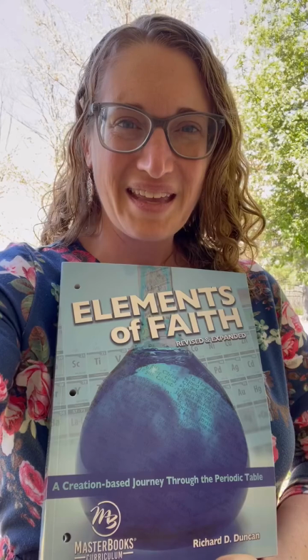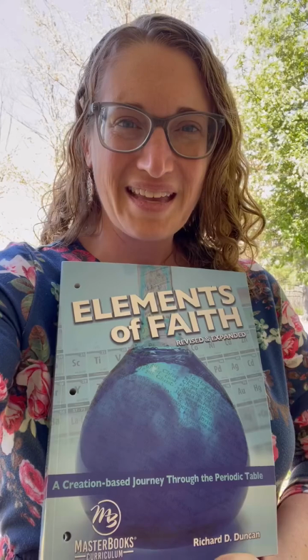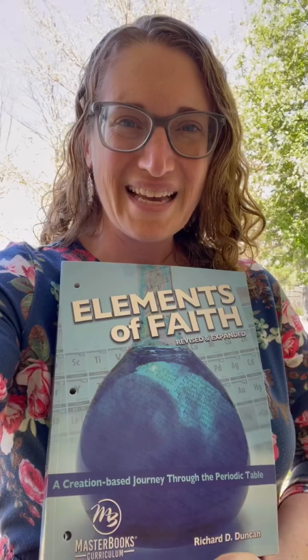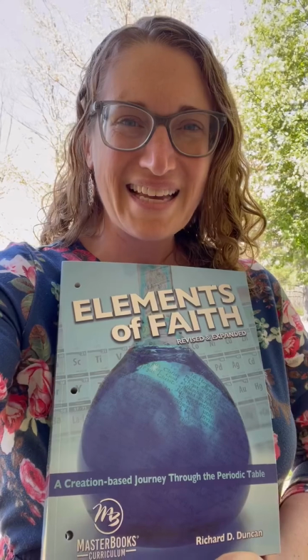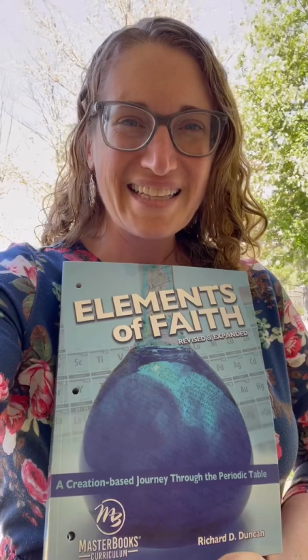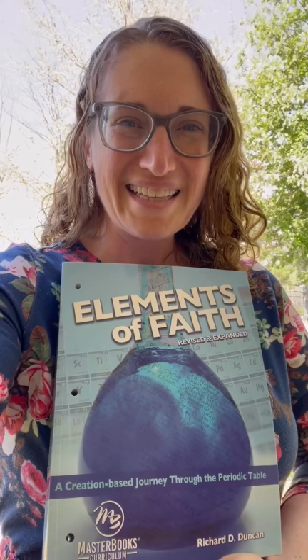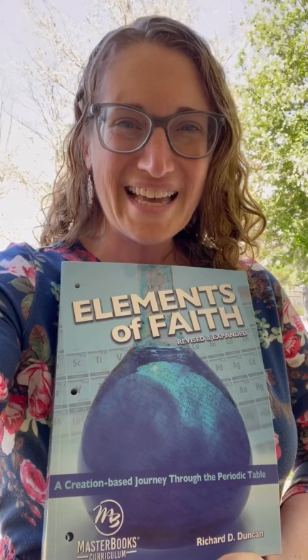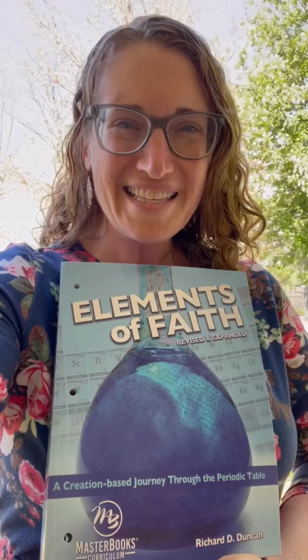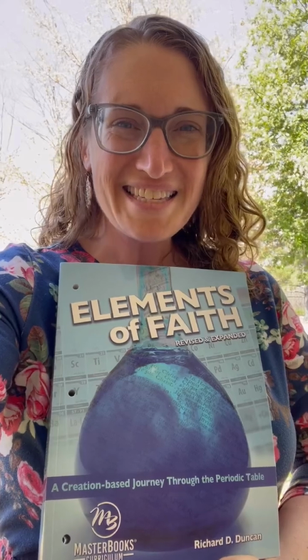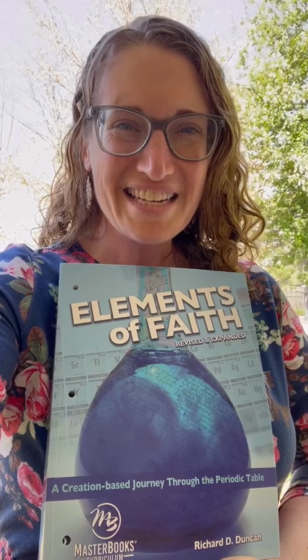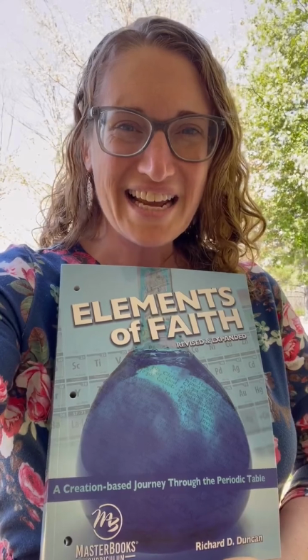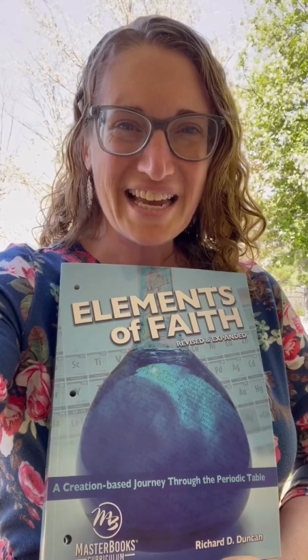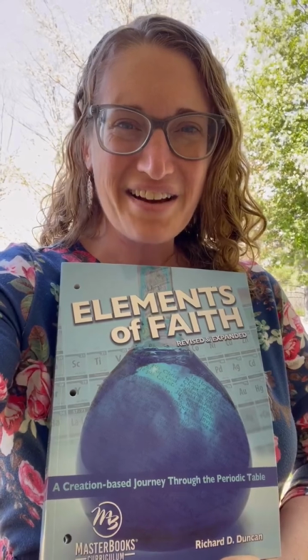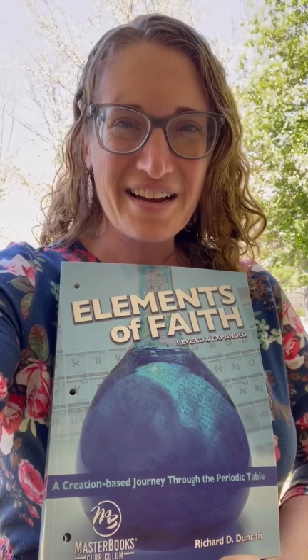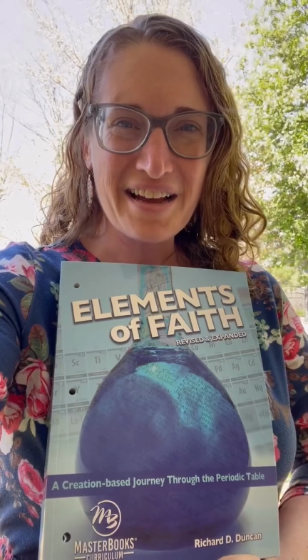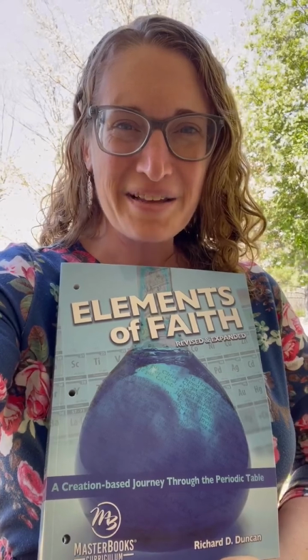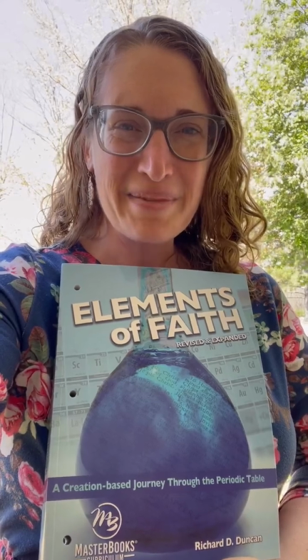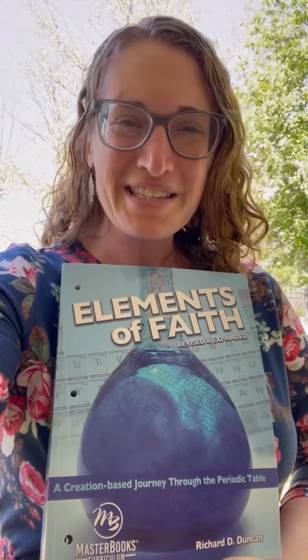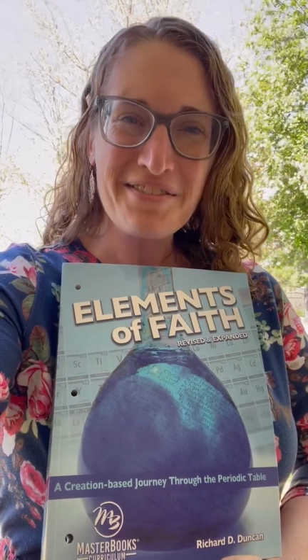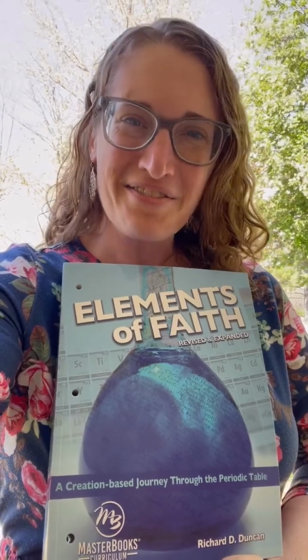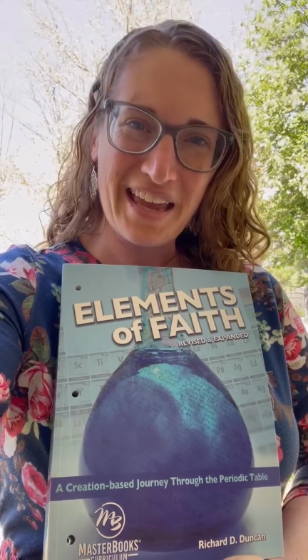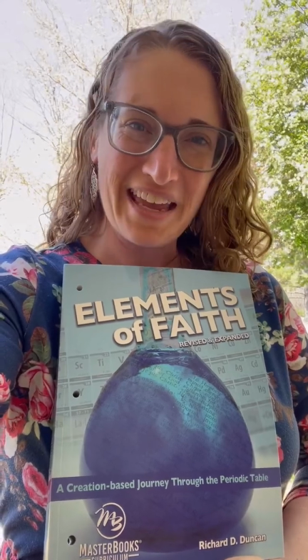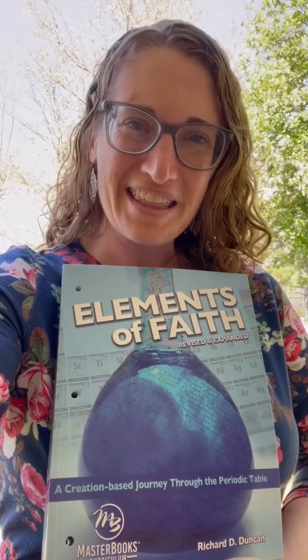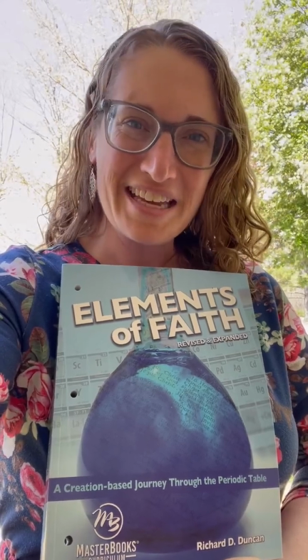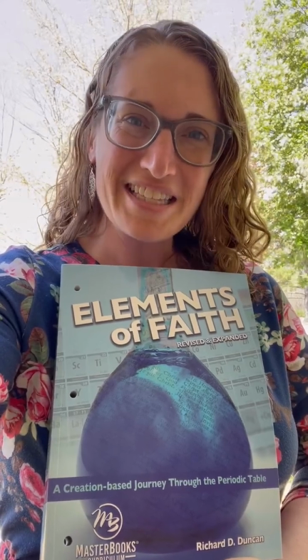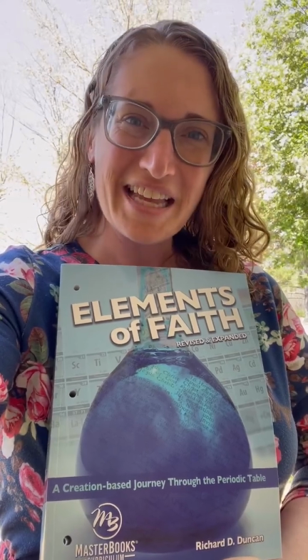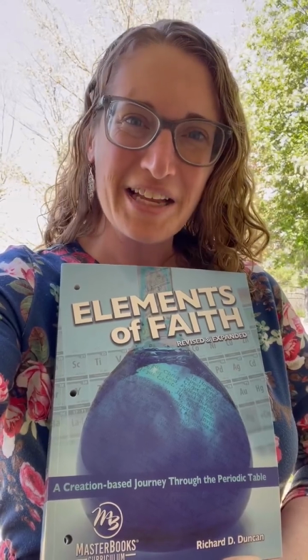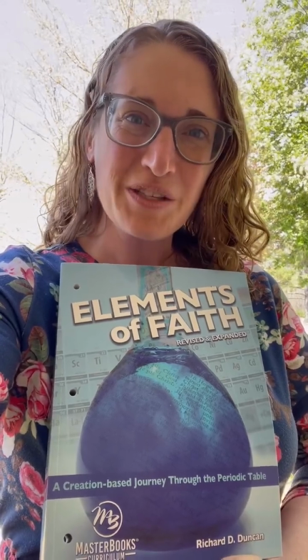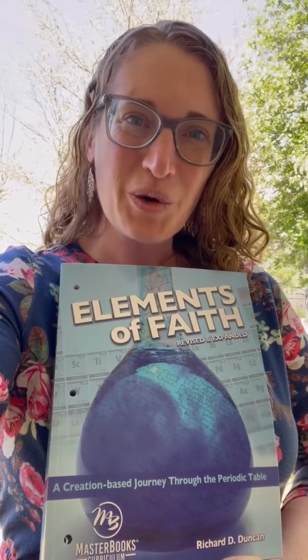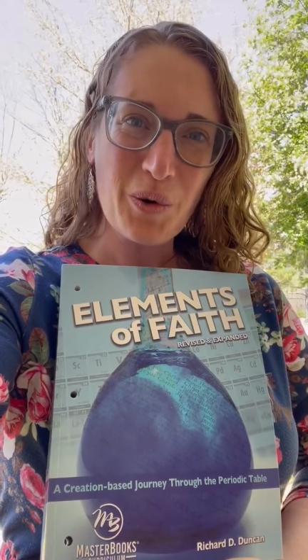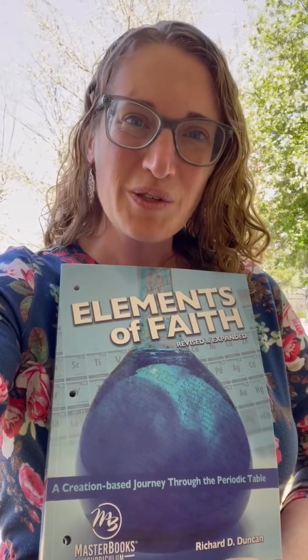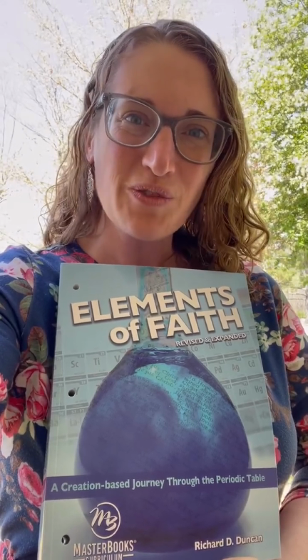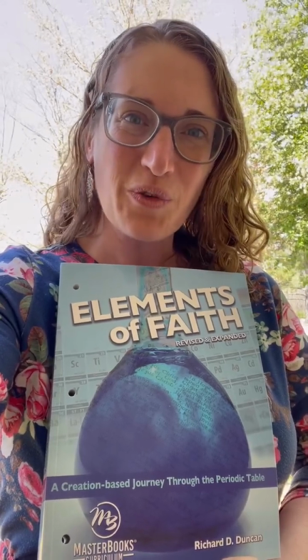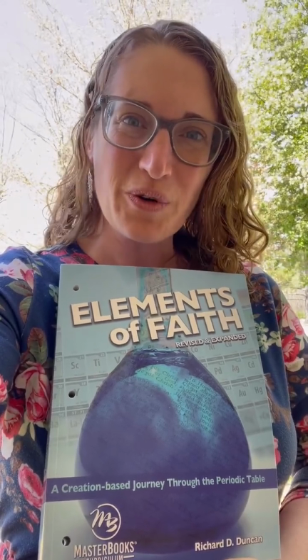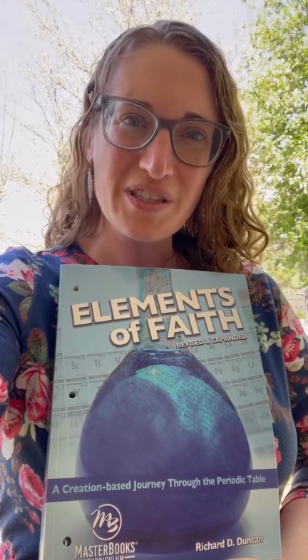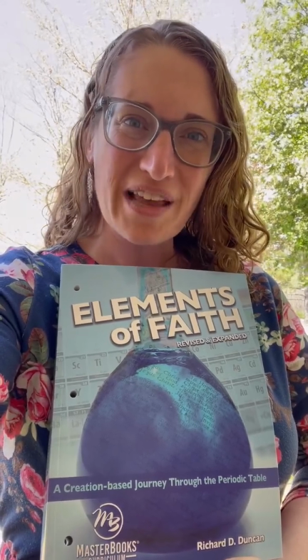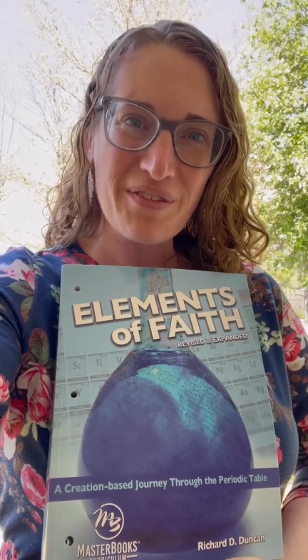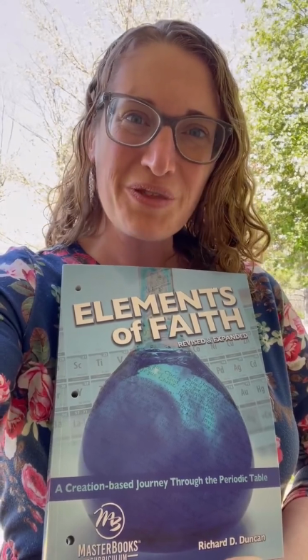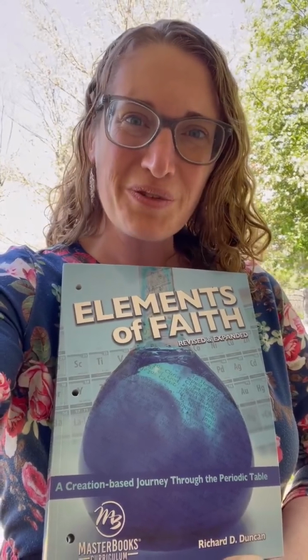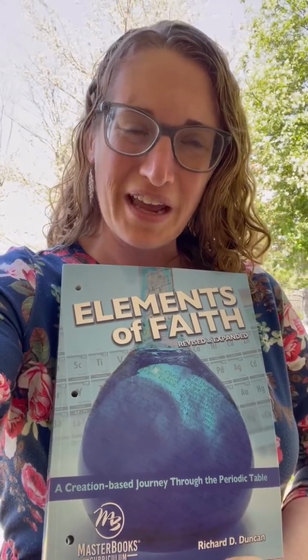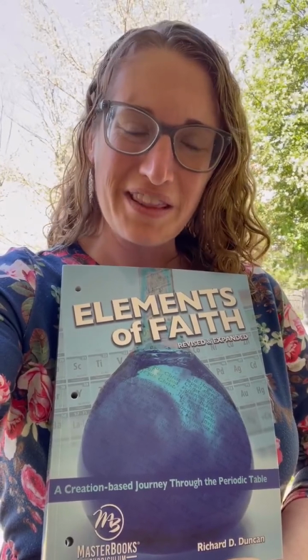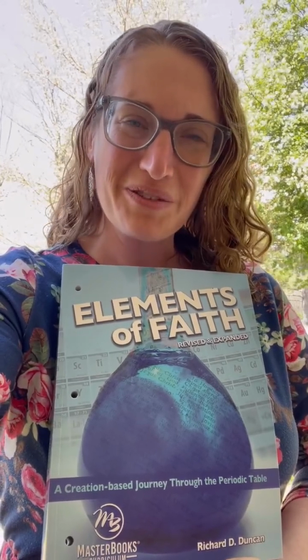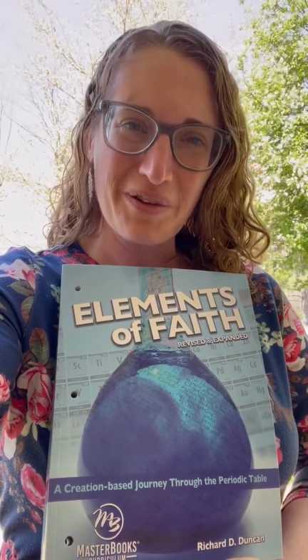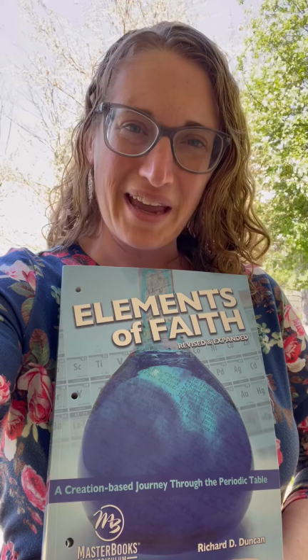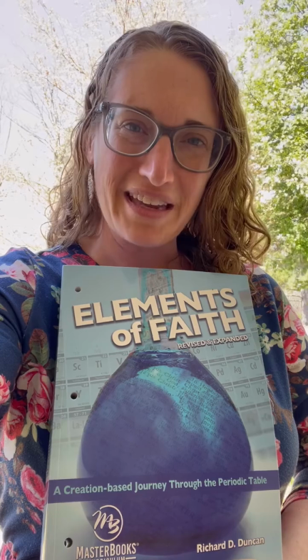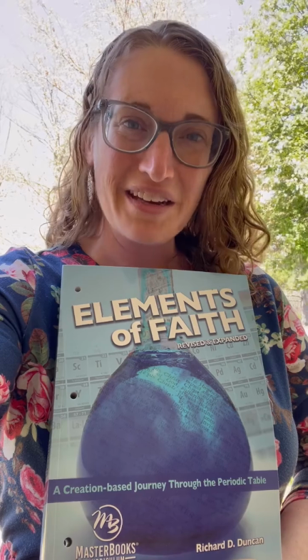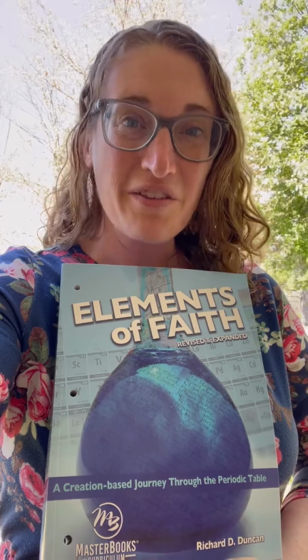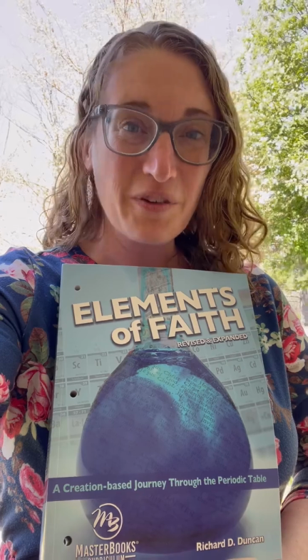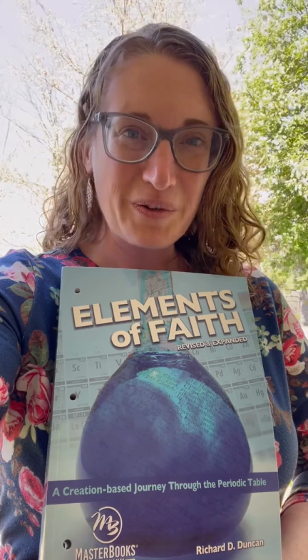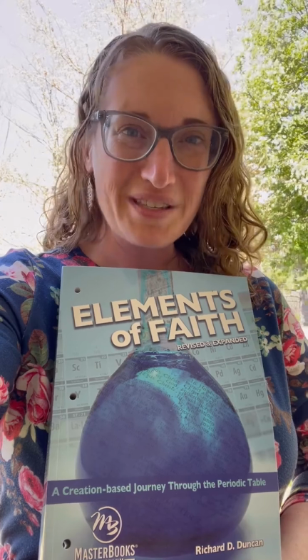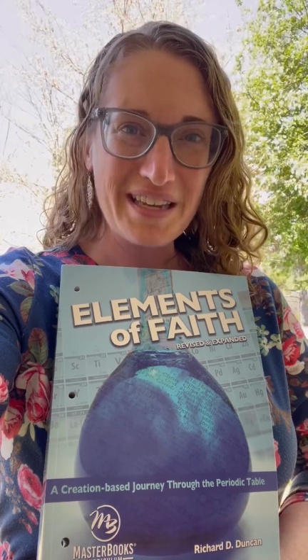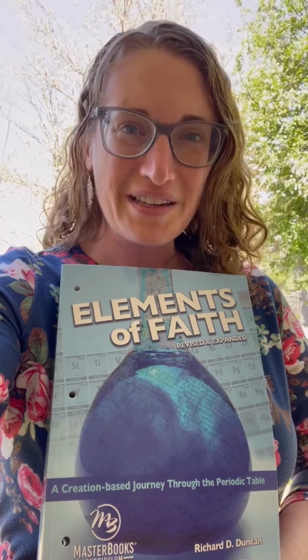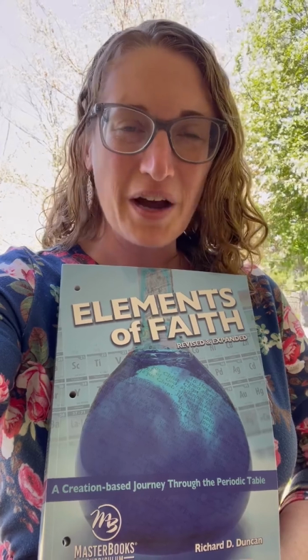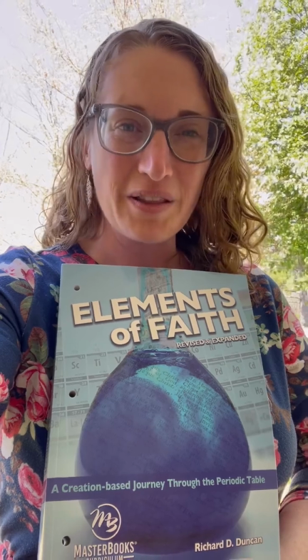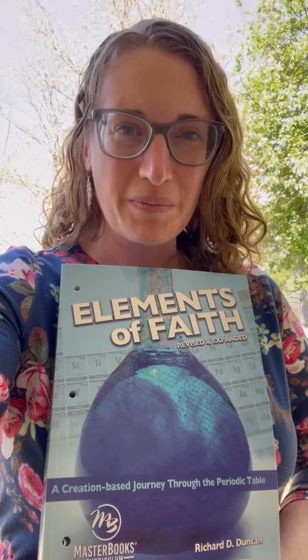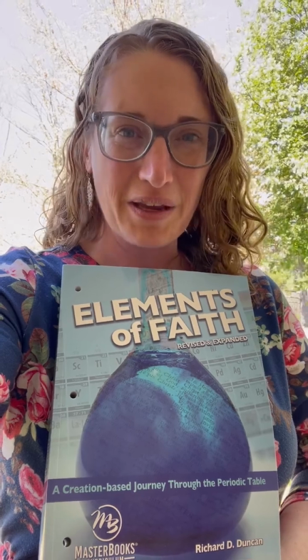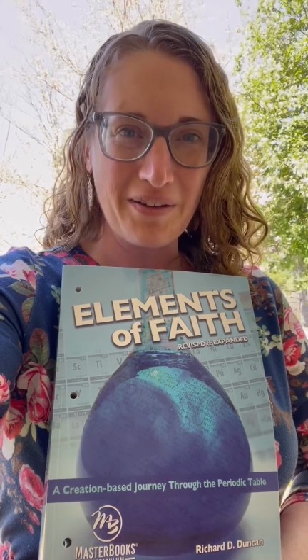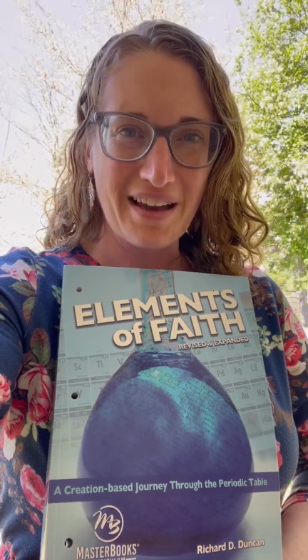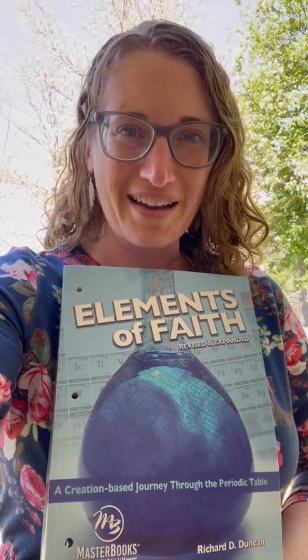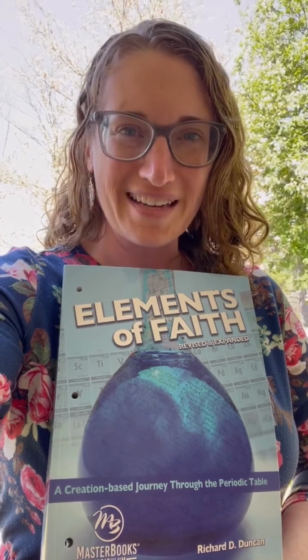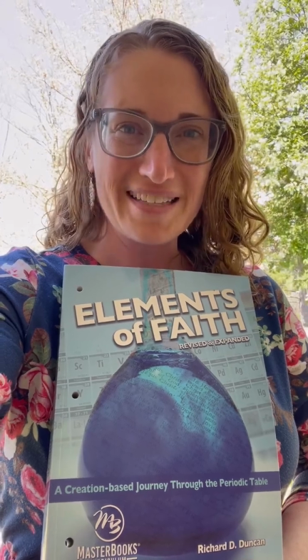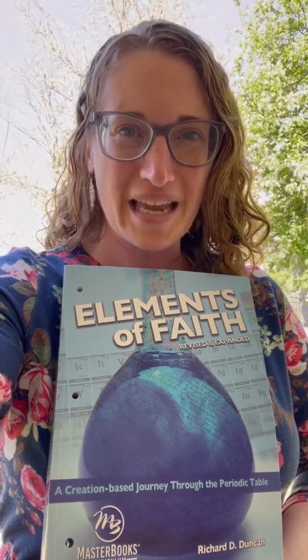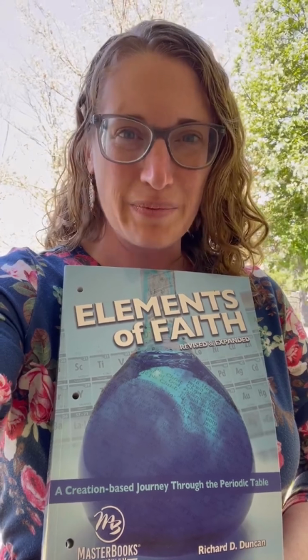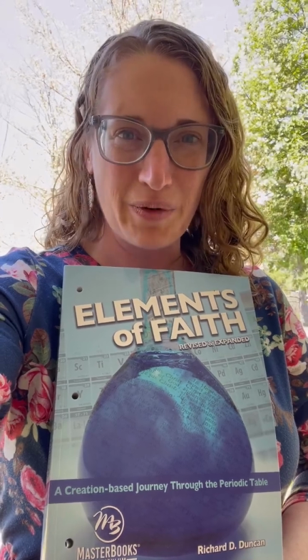Let's check out Elements of Faith, a science course for 7th through 9th grade, focusing on the periodic table.